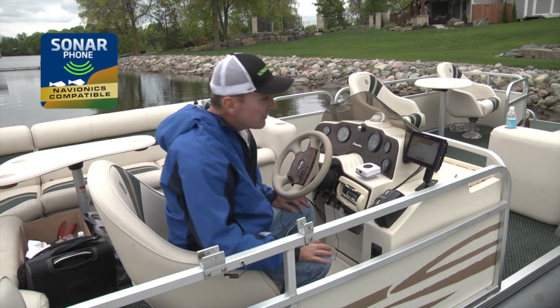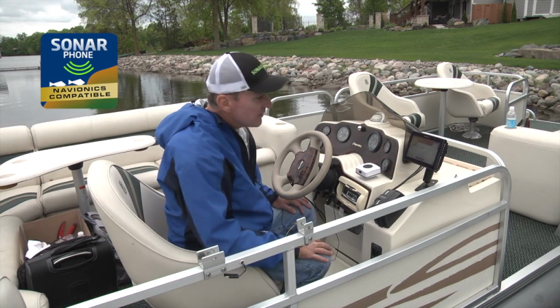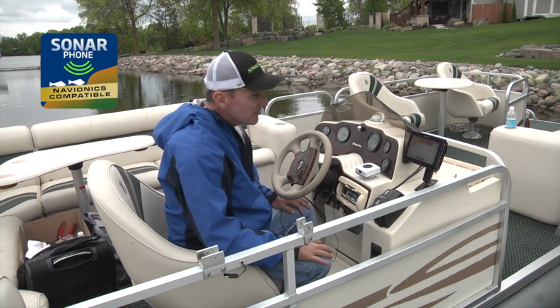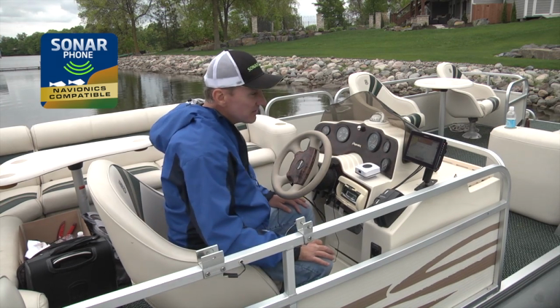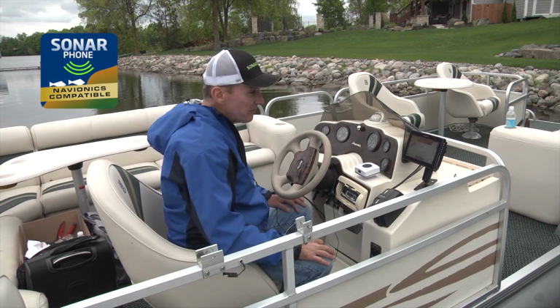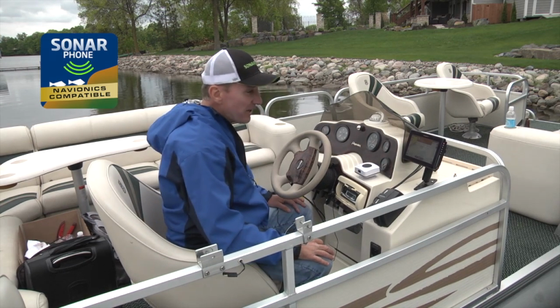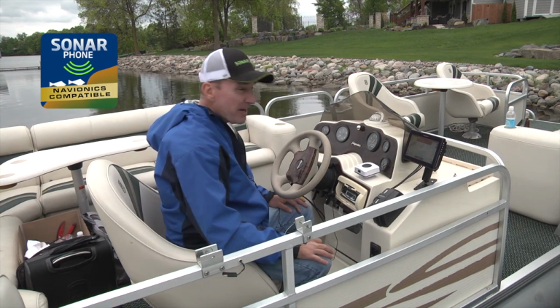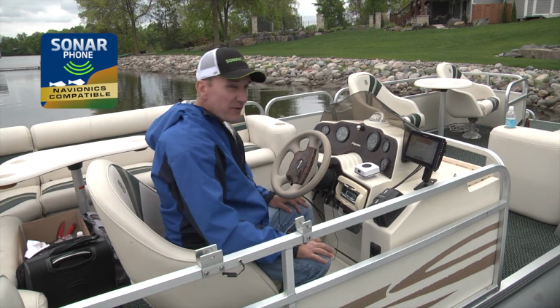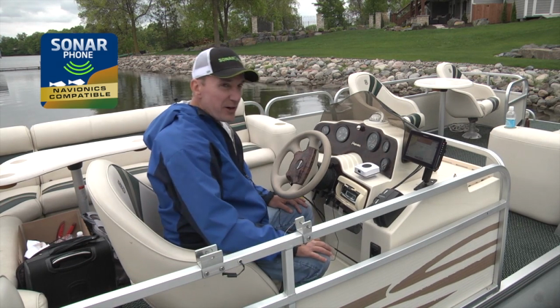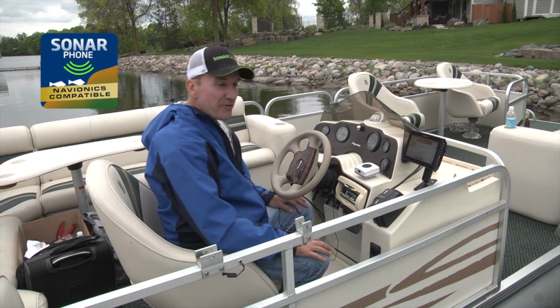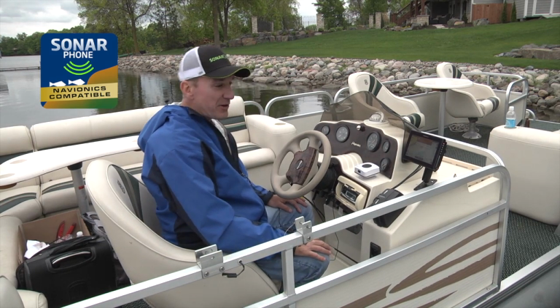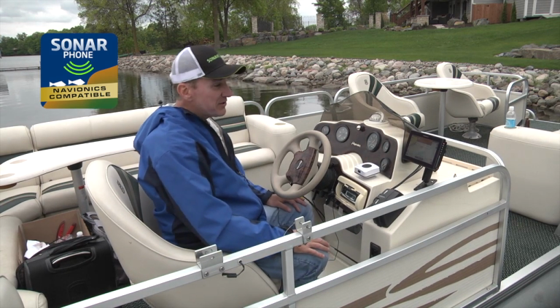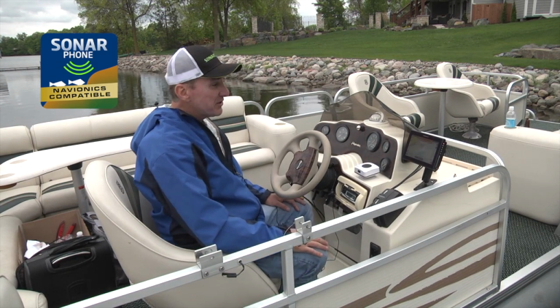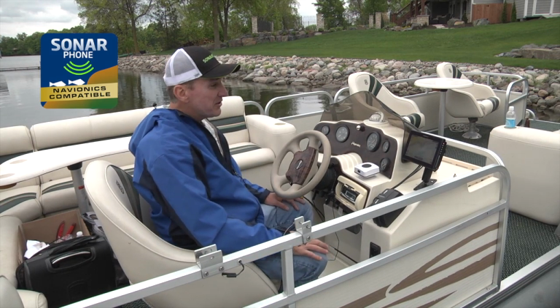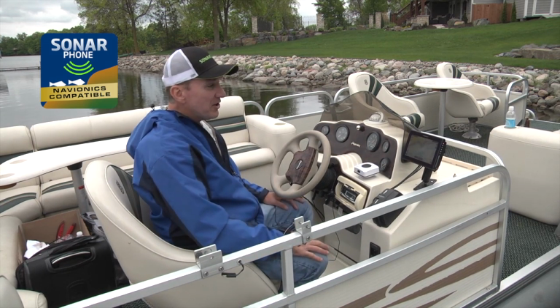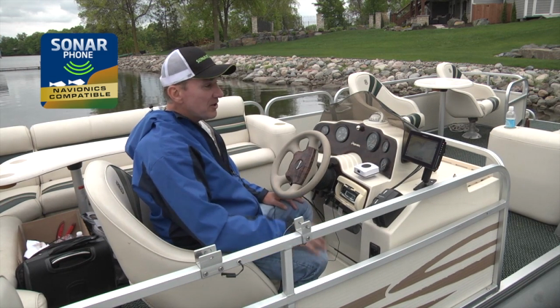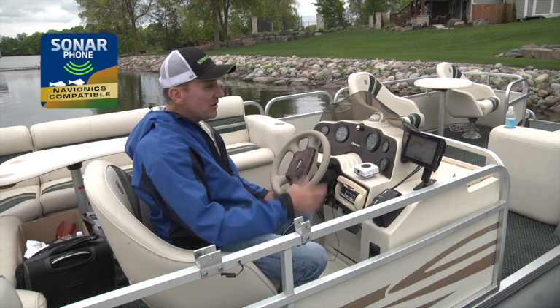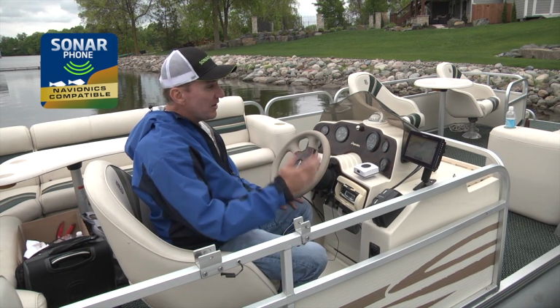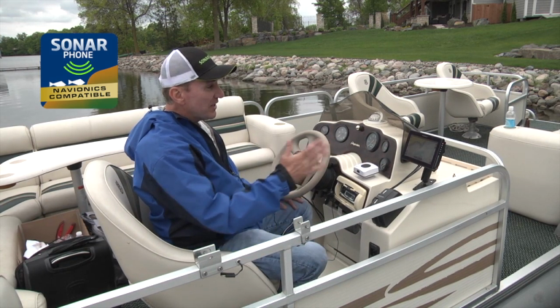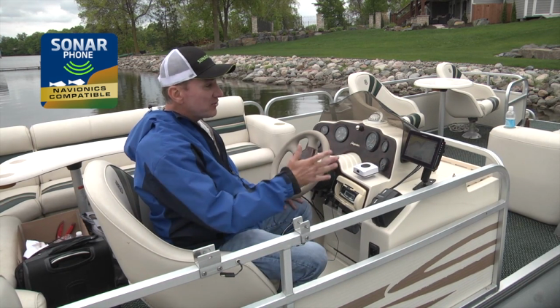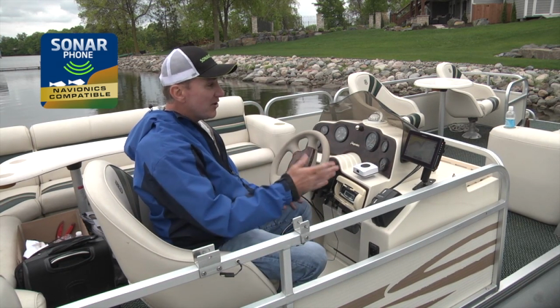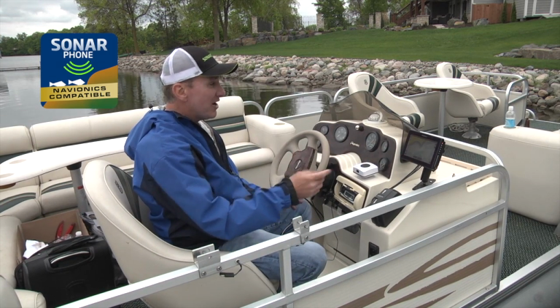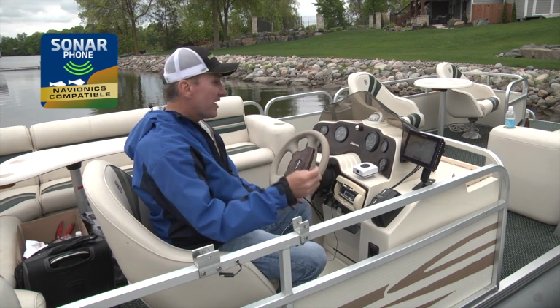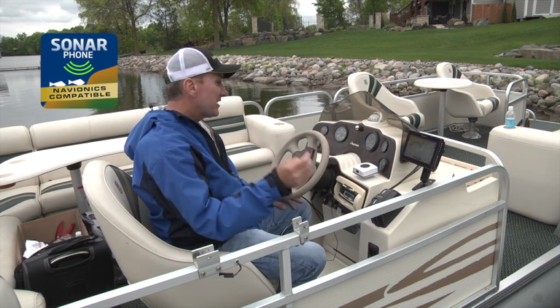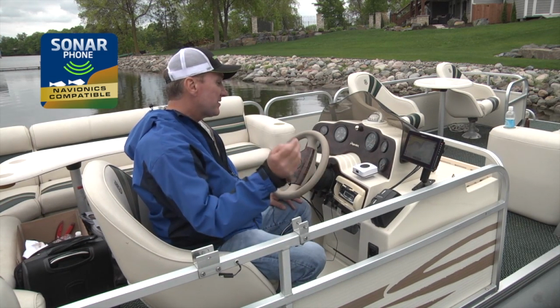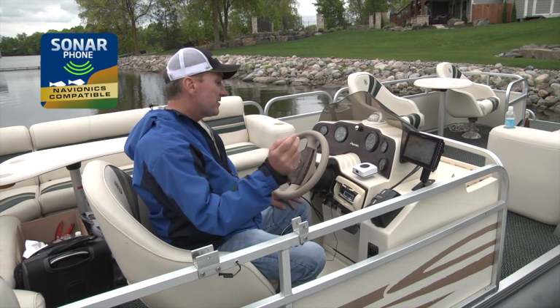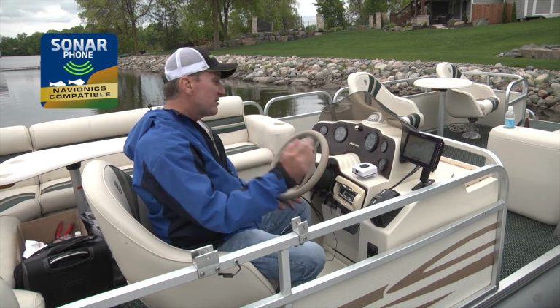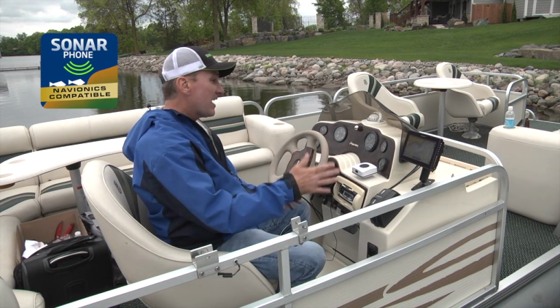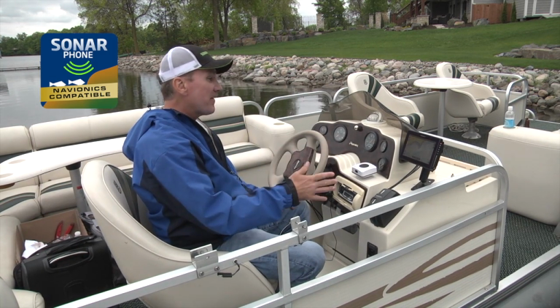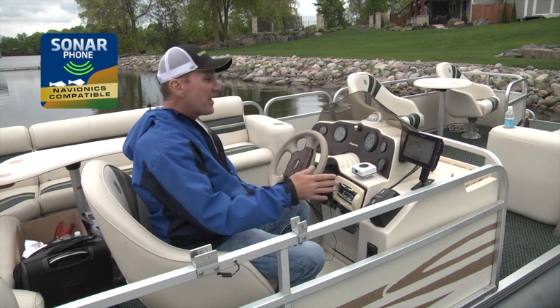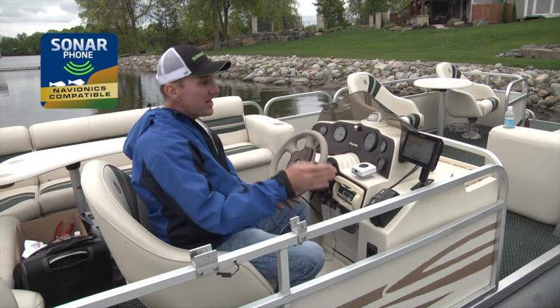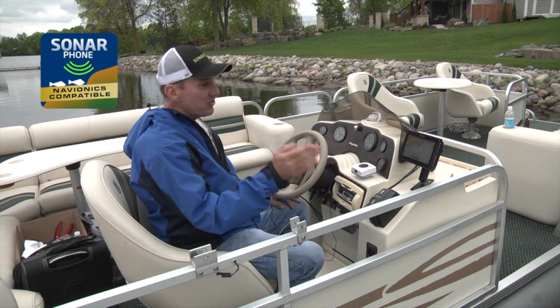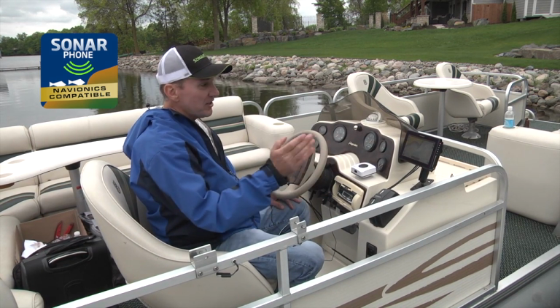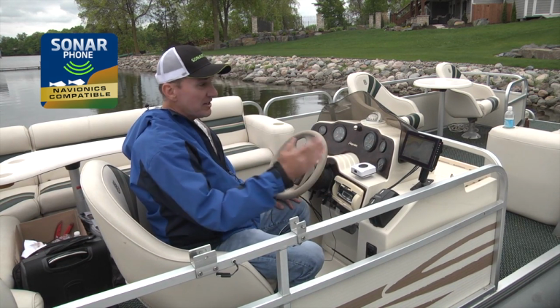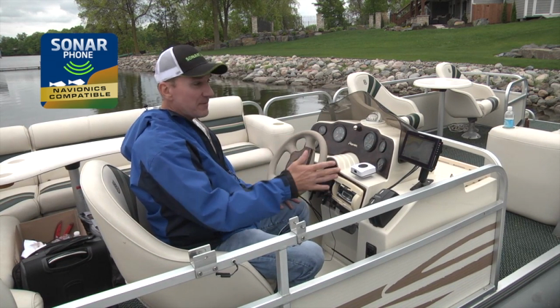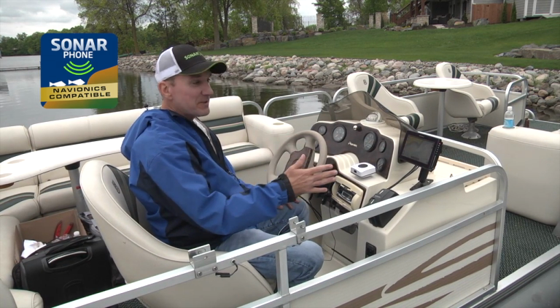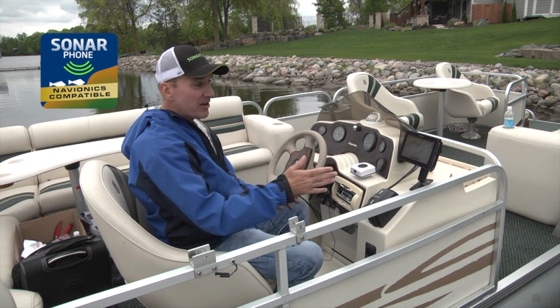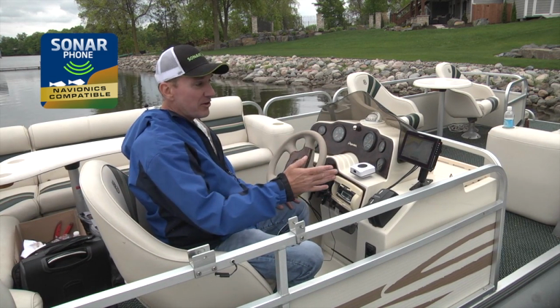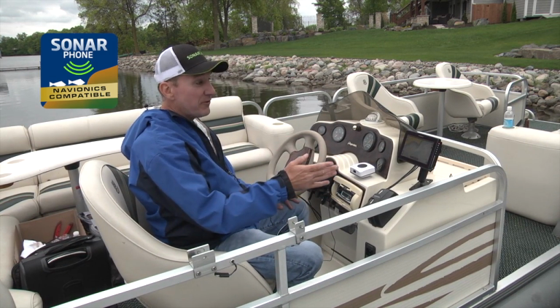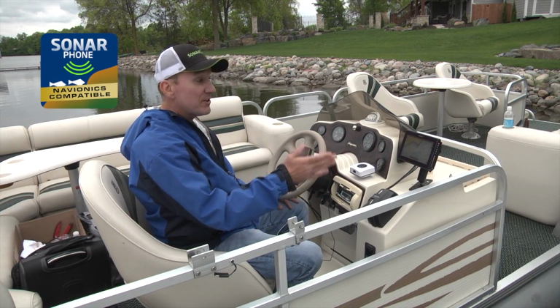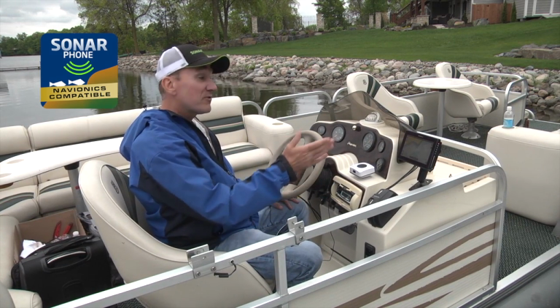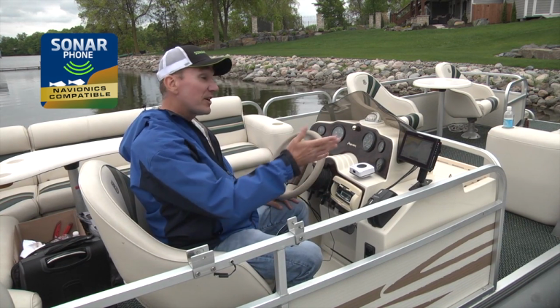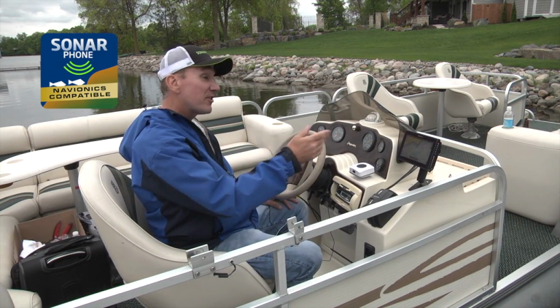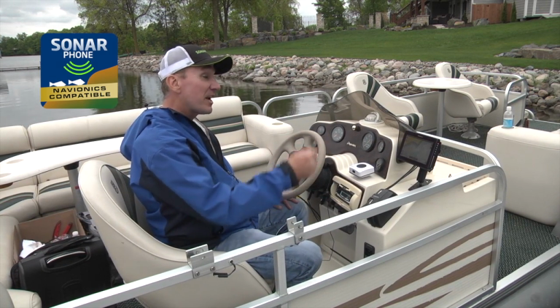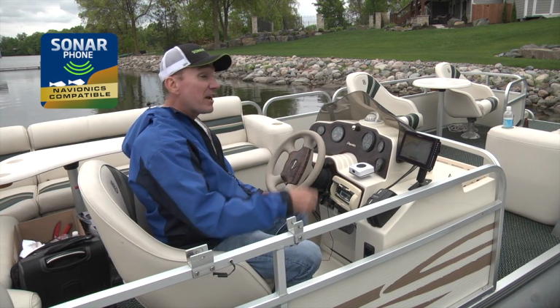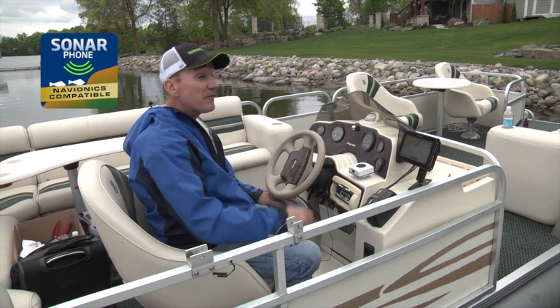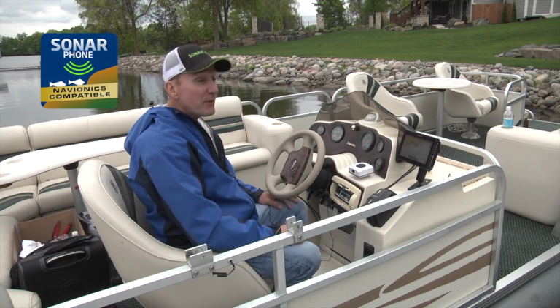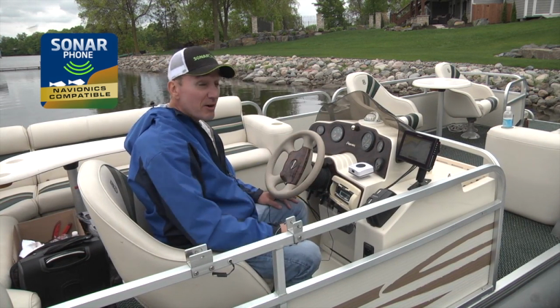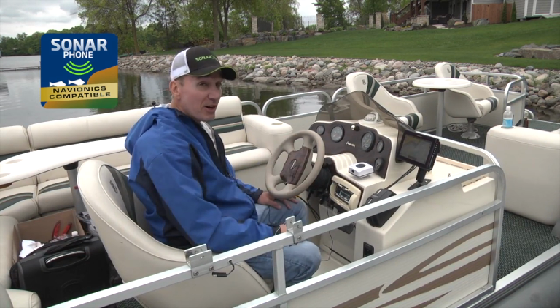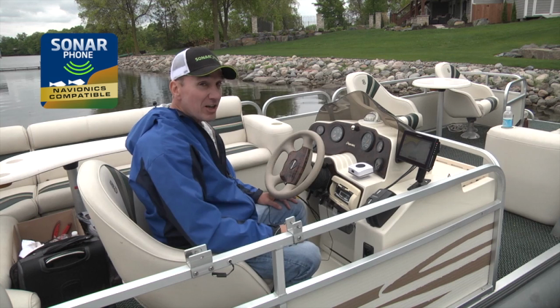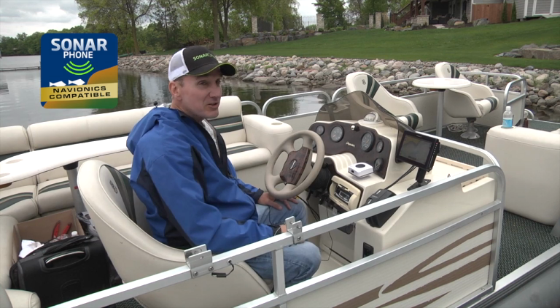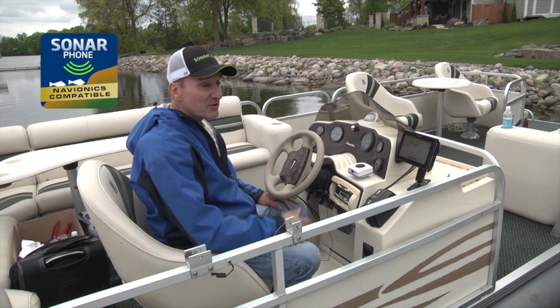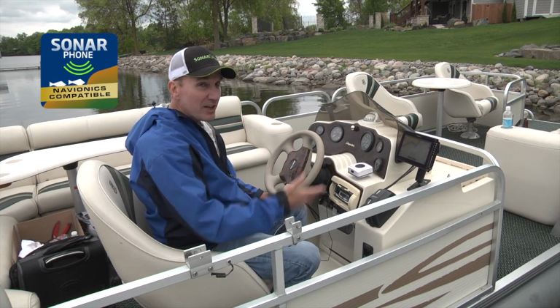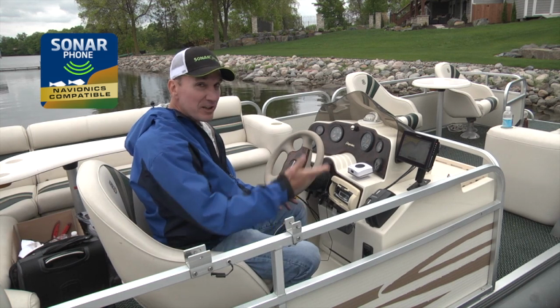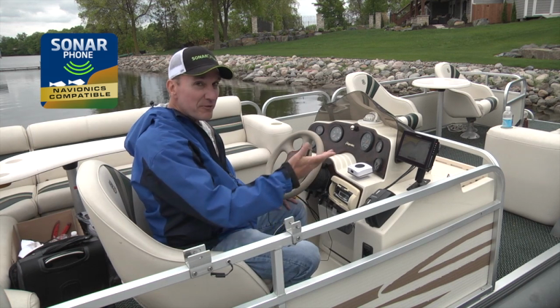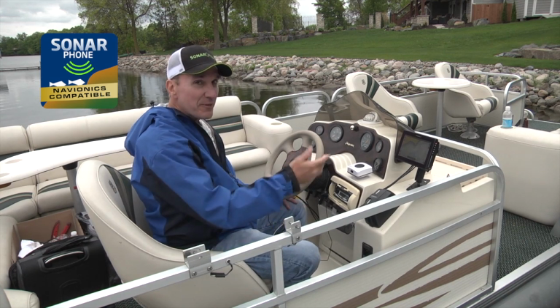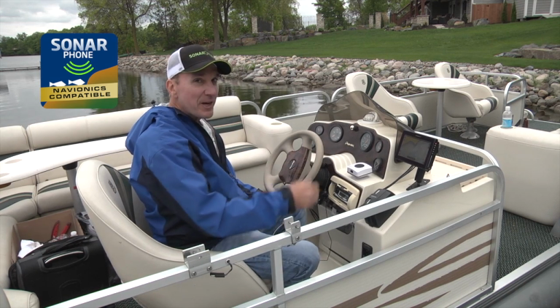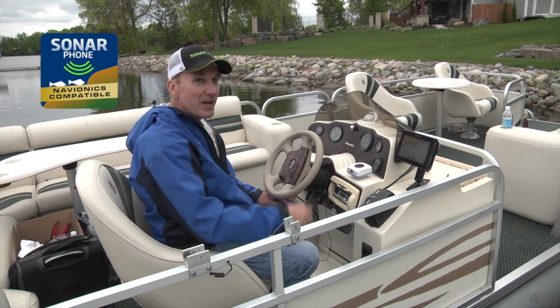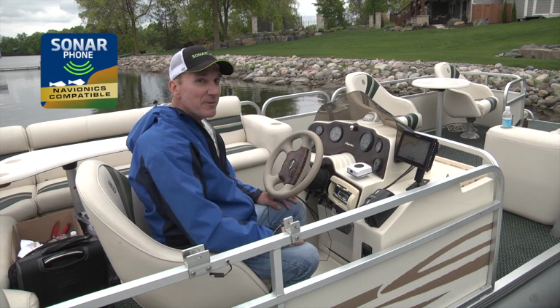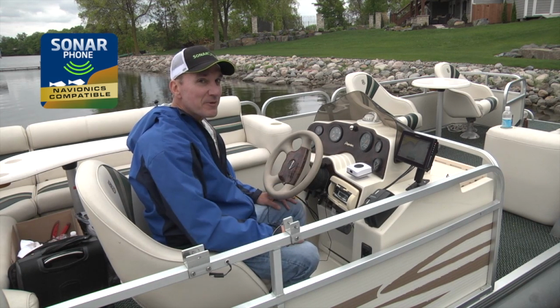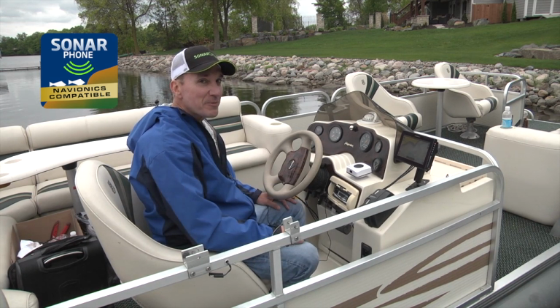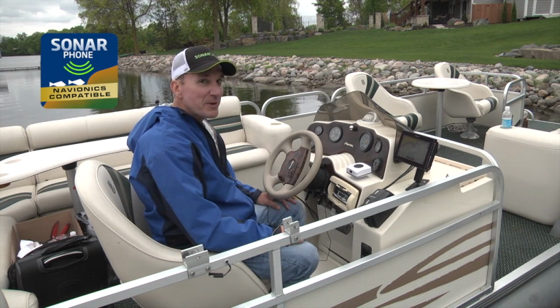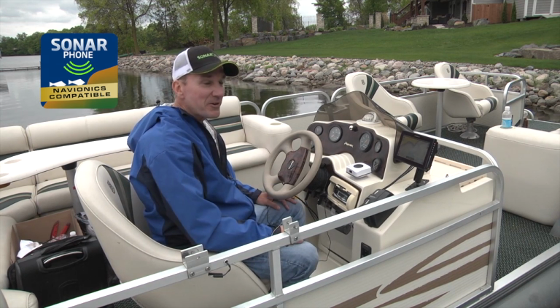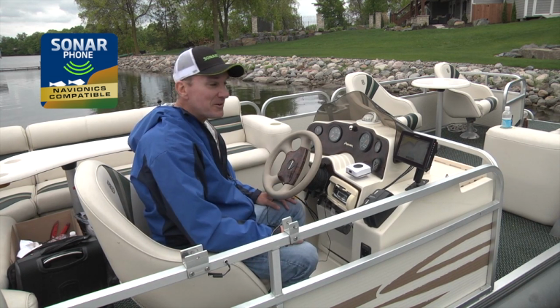Argonaut display — very versatile electronics: navigation, depth sounder, fish finder, and phone calls directly from the helm of your boat.